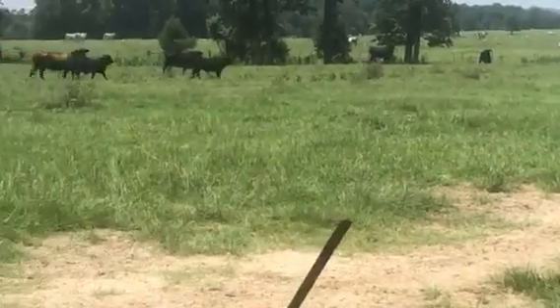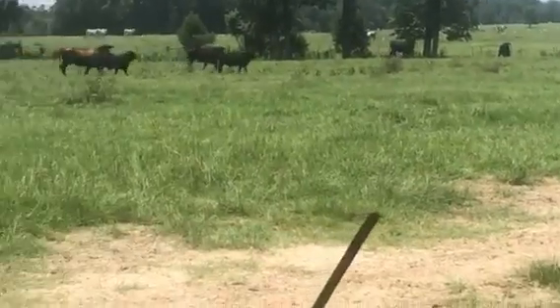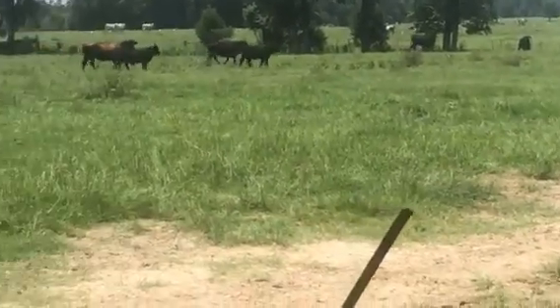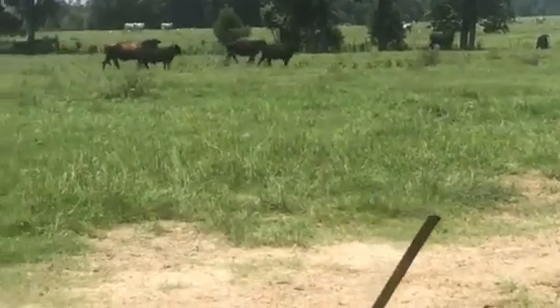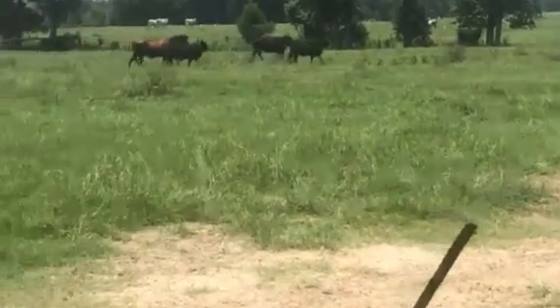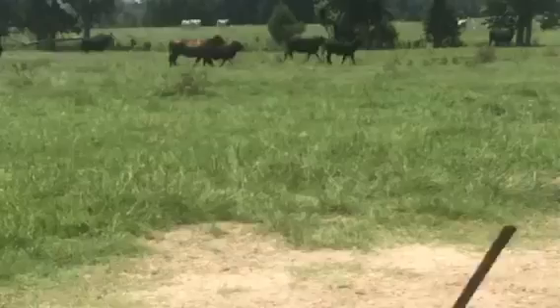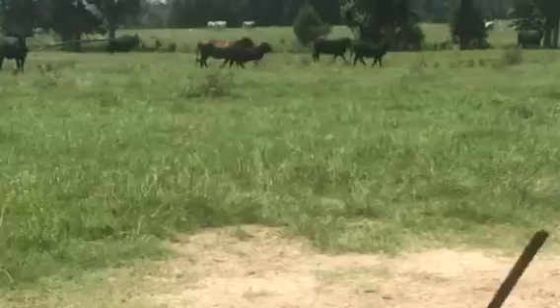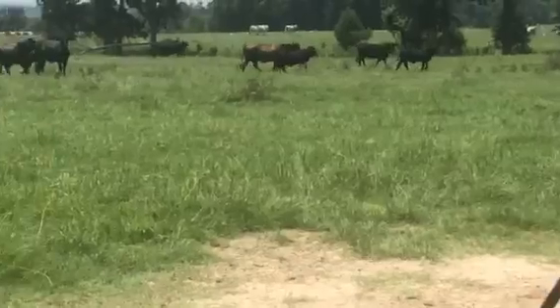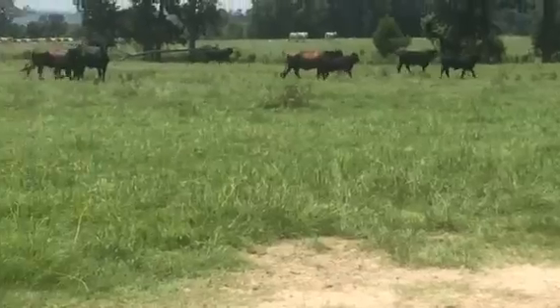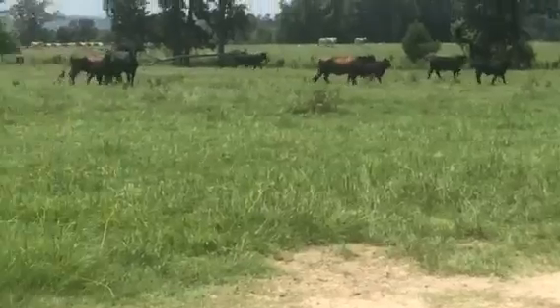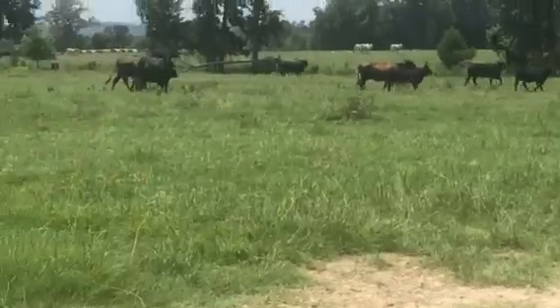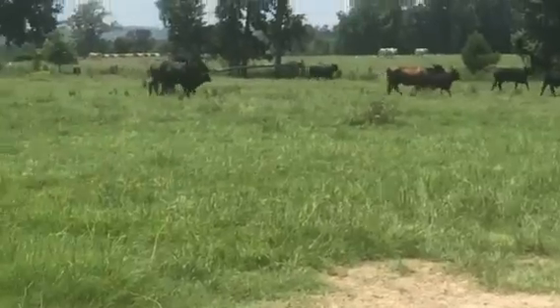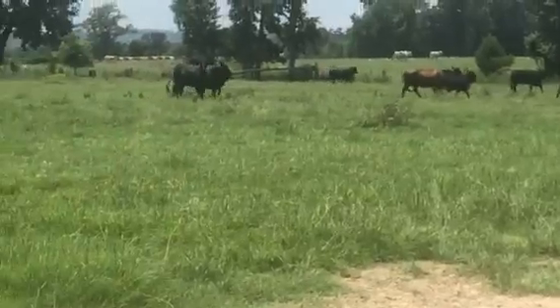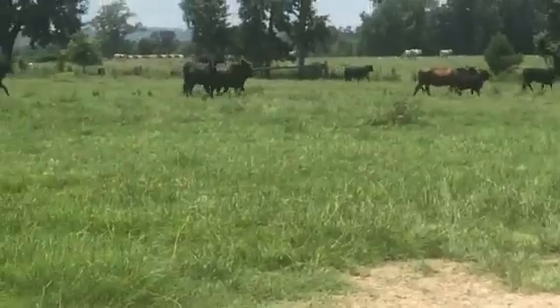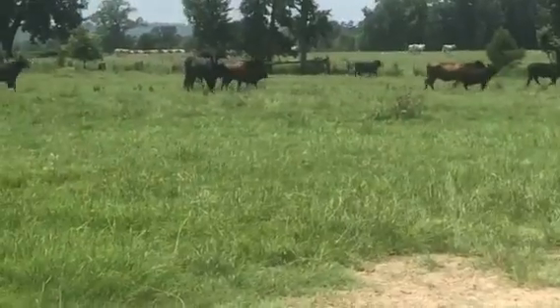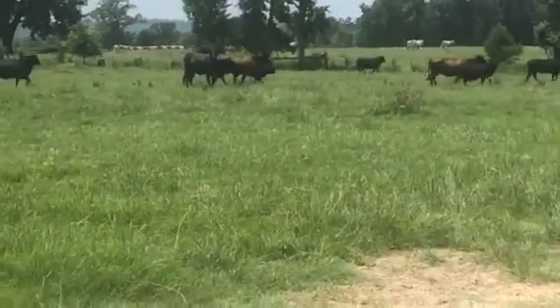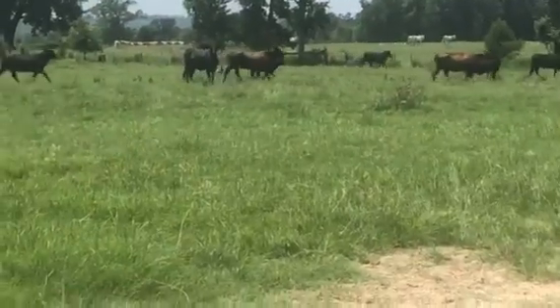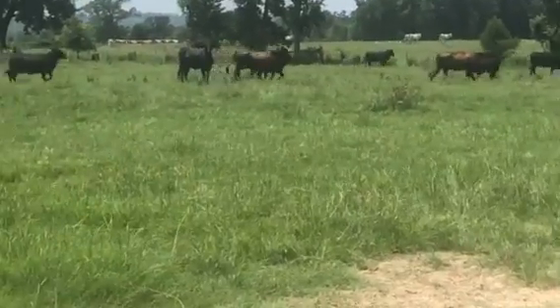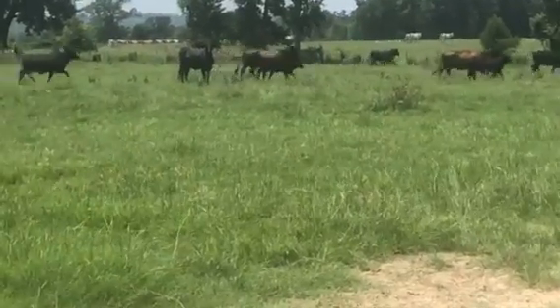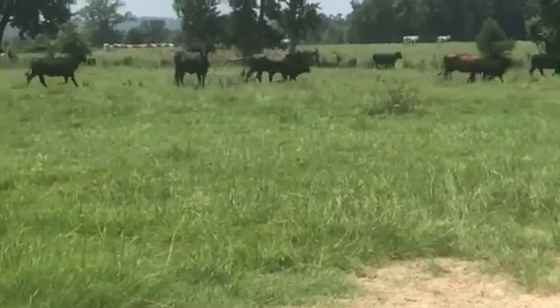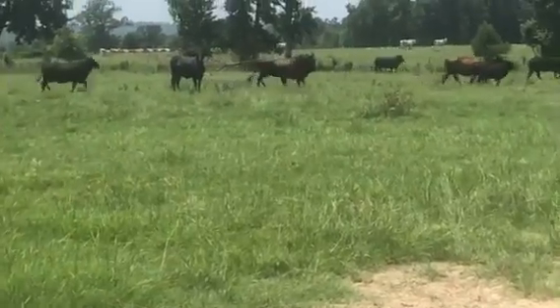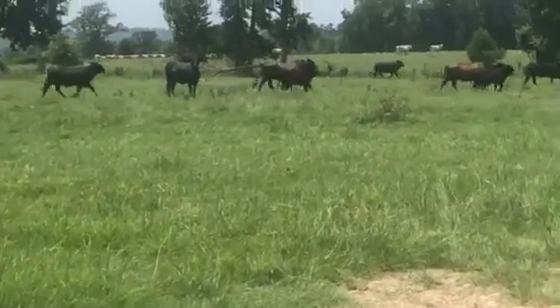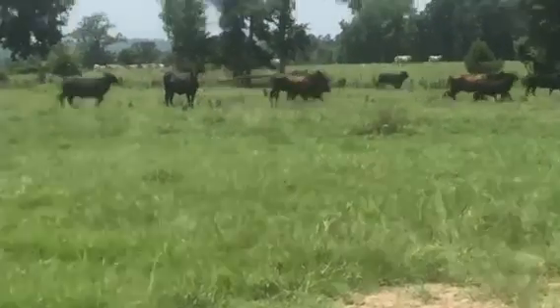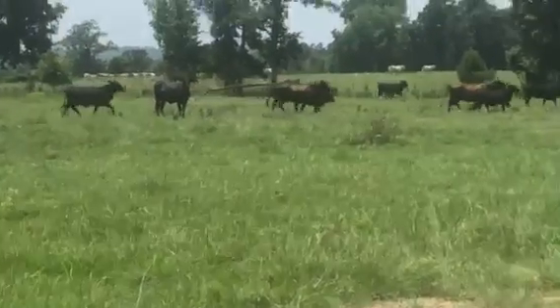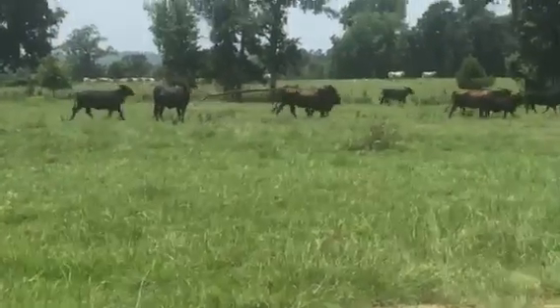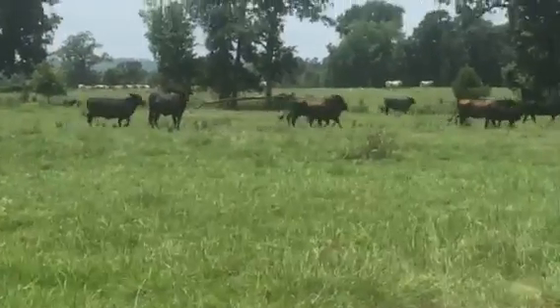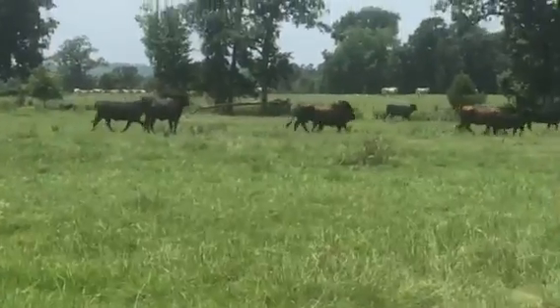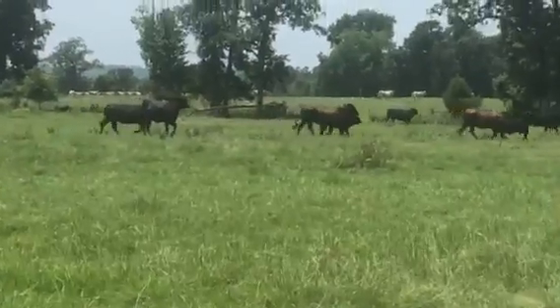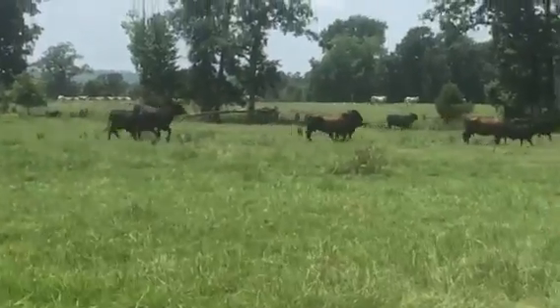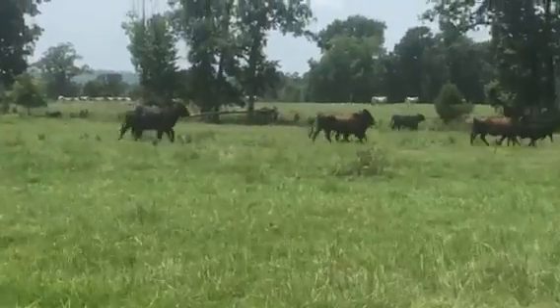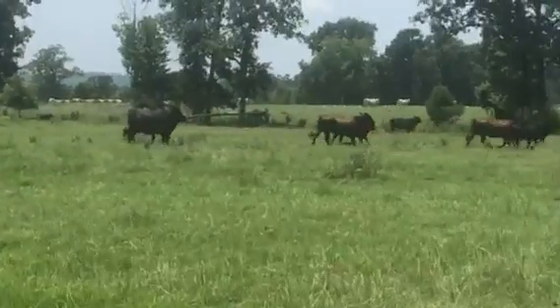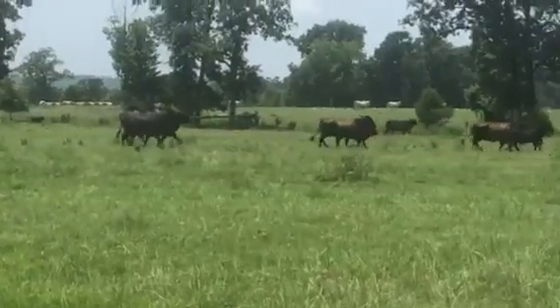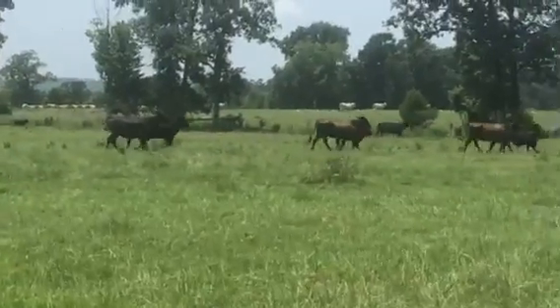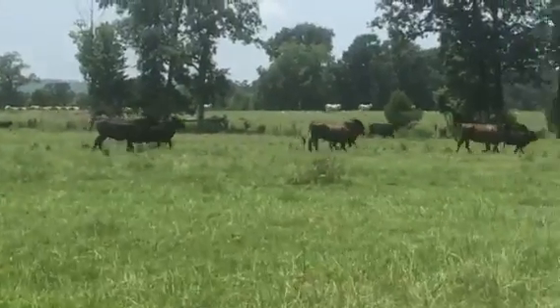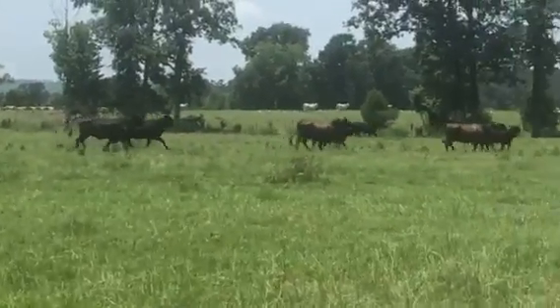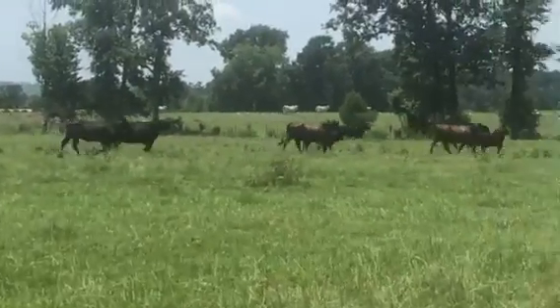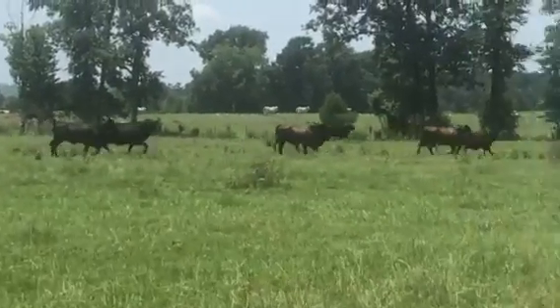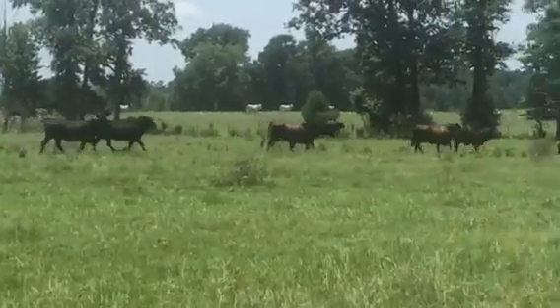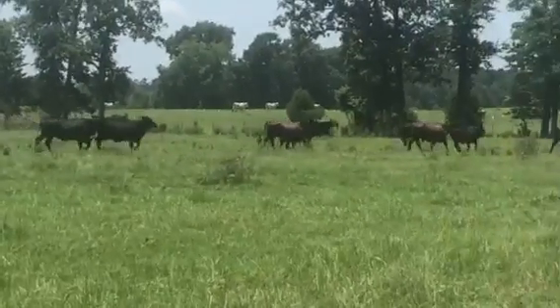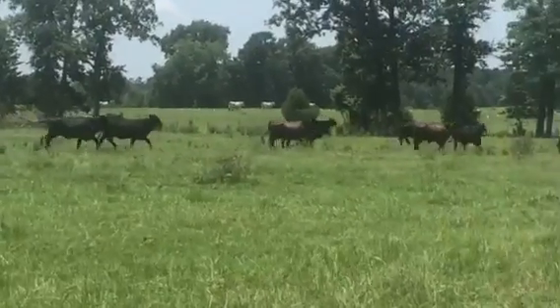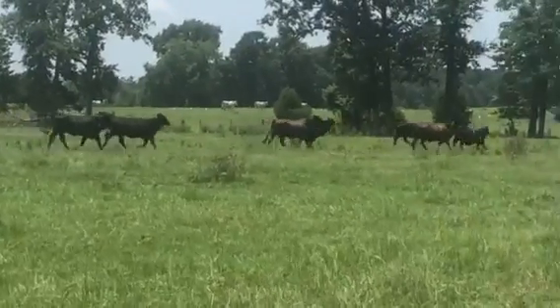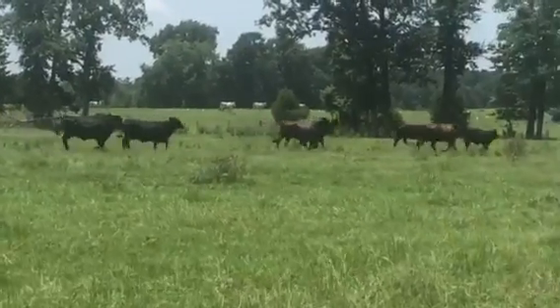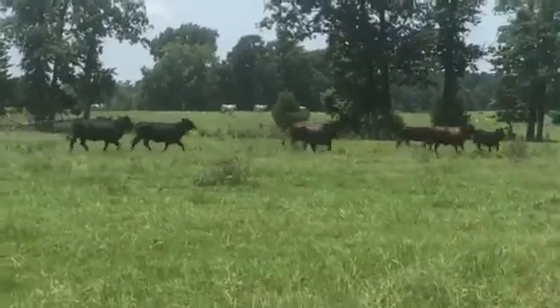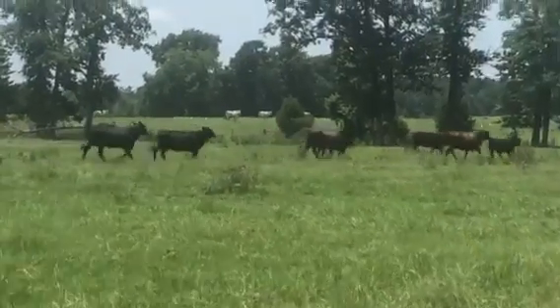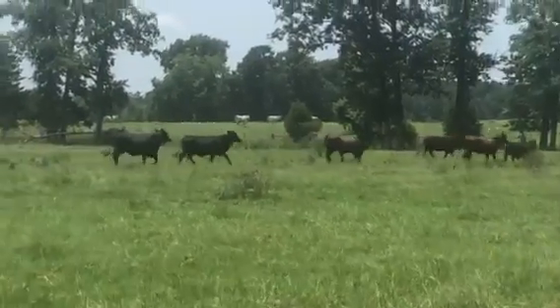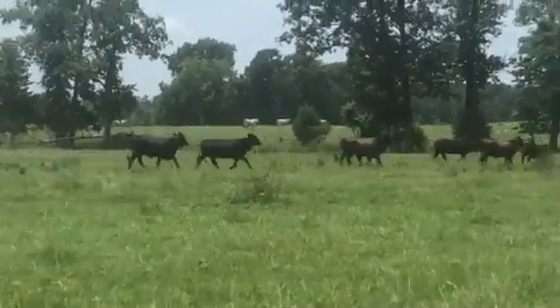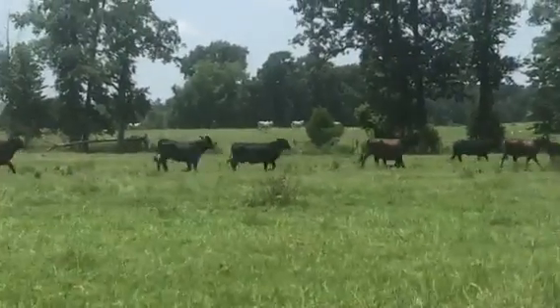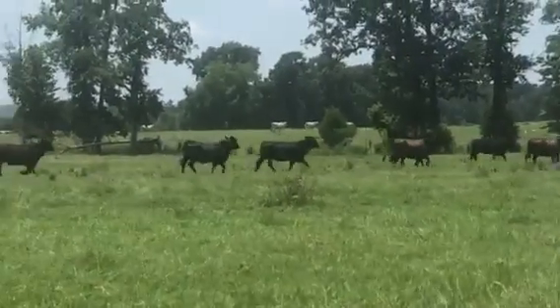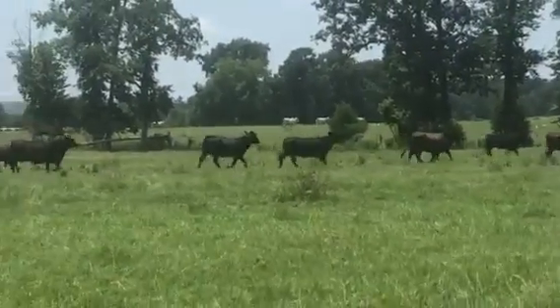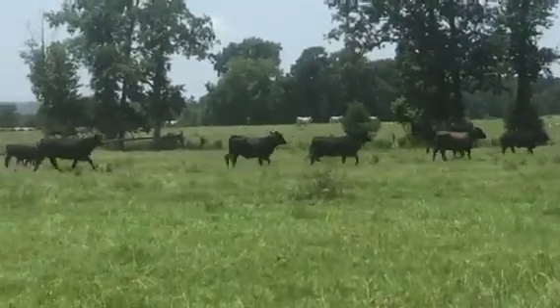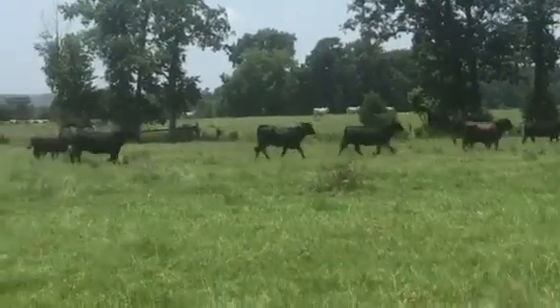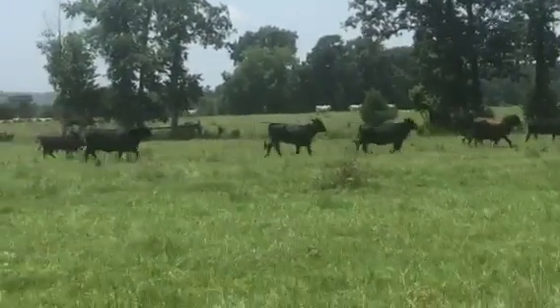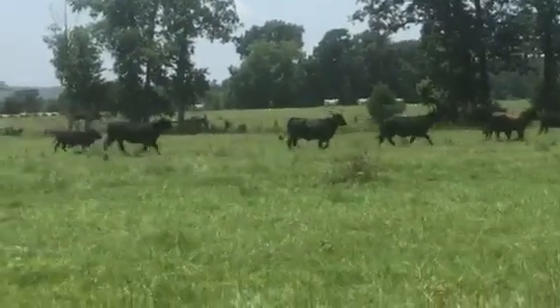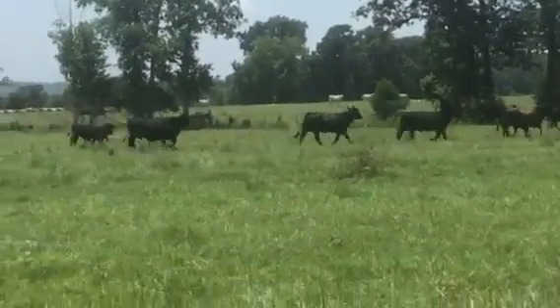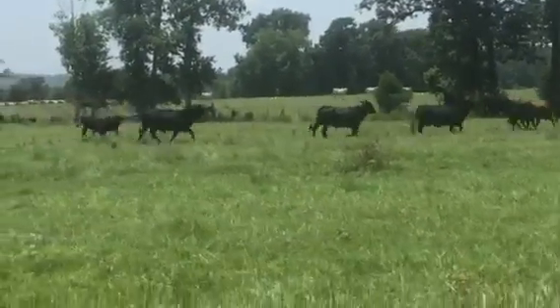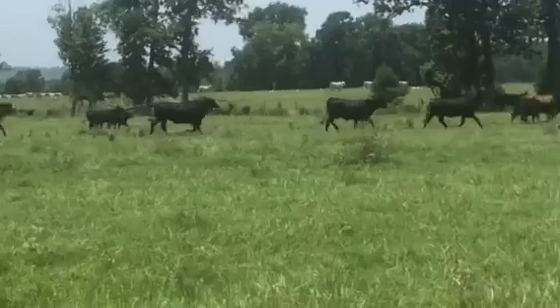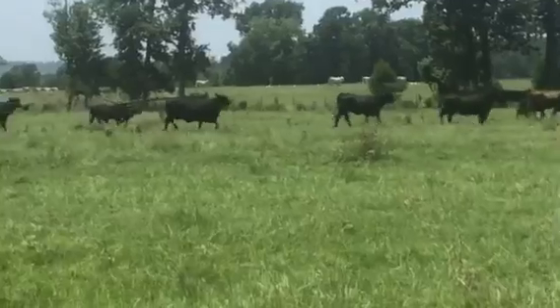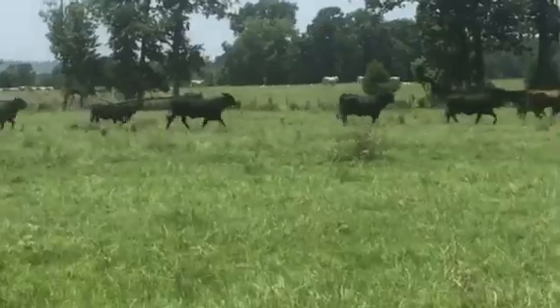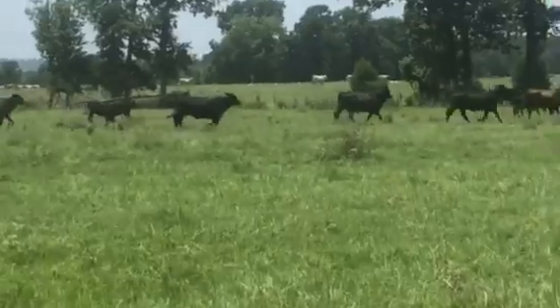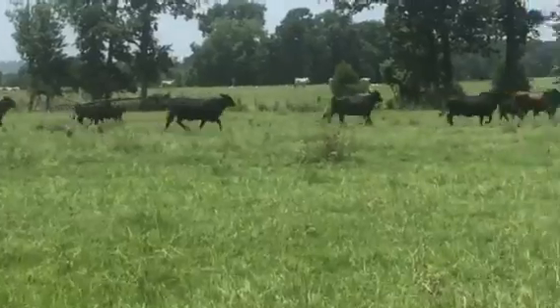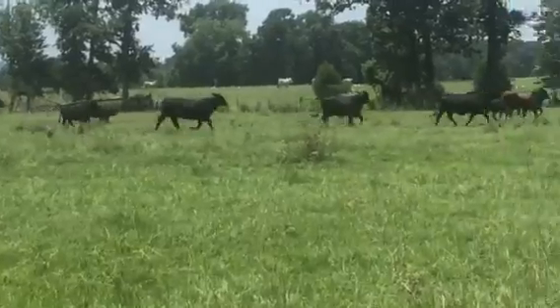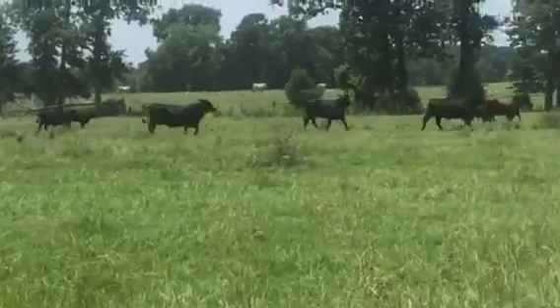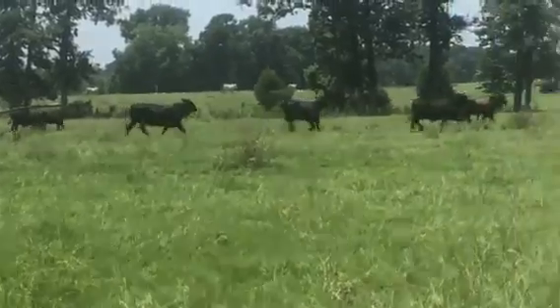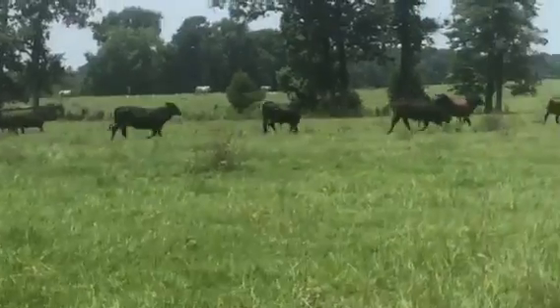Beautiful. Again, the black calves are sired by 44 Farms bulls. Most of these are solid black calves. The calves have been worked and processed.